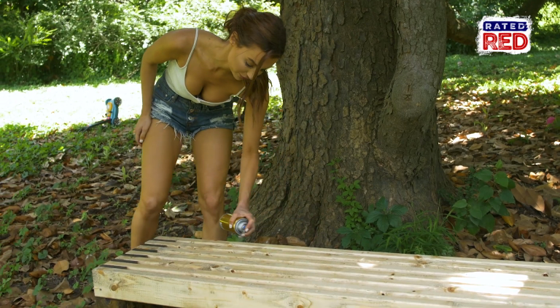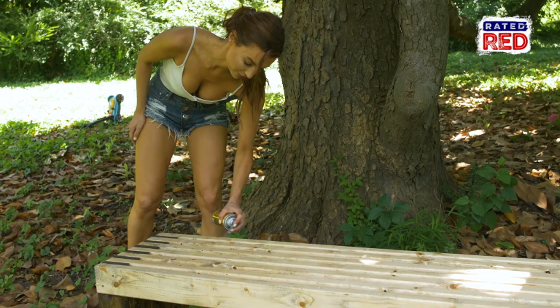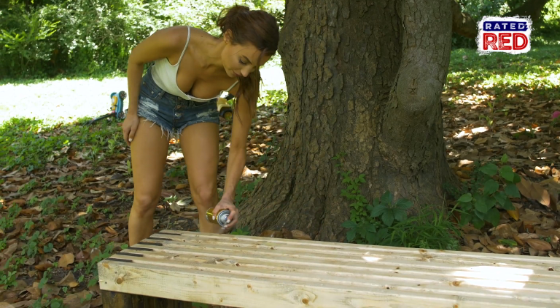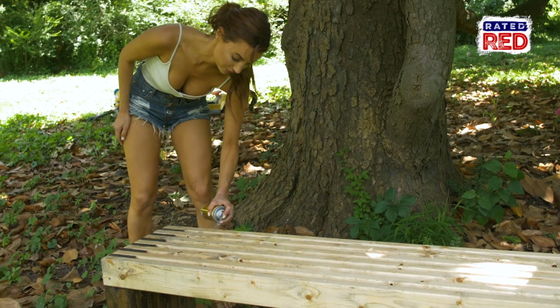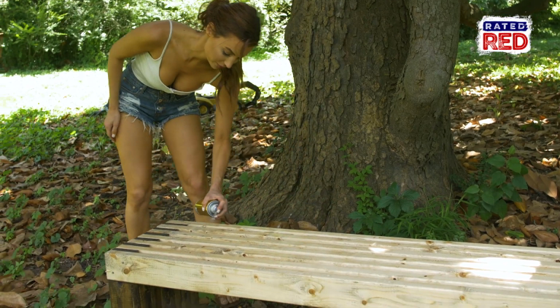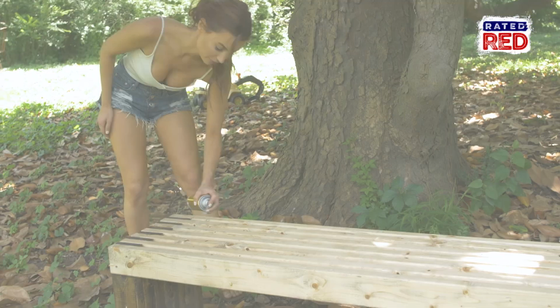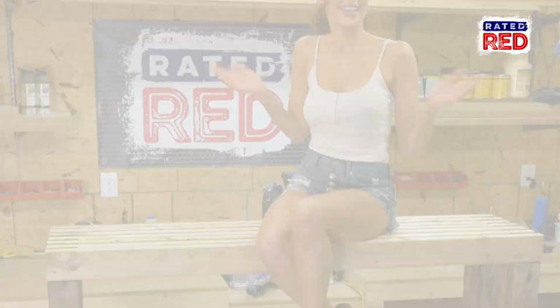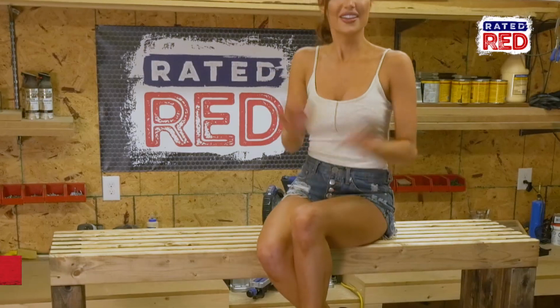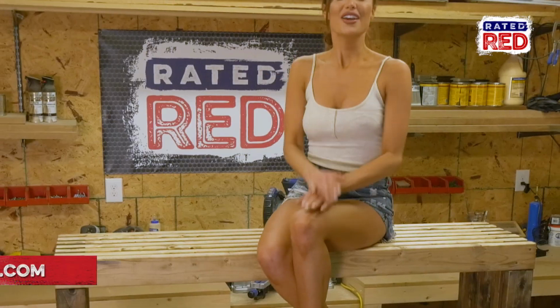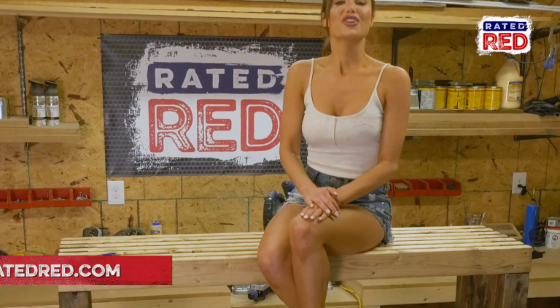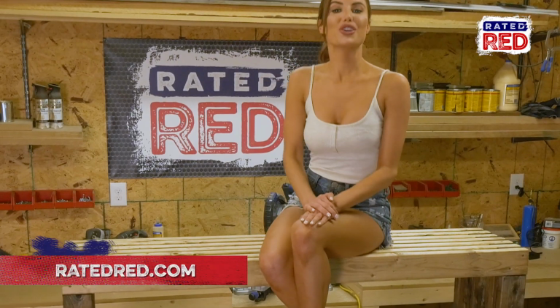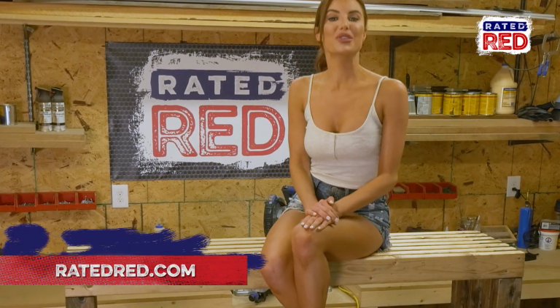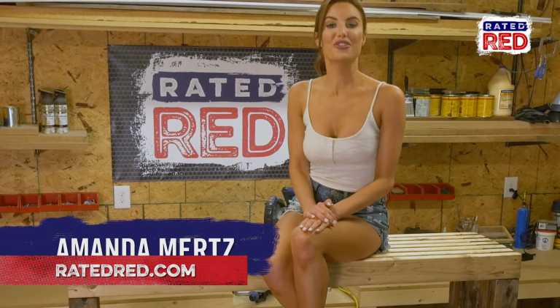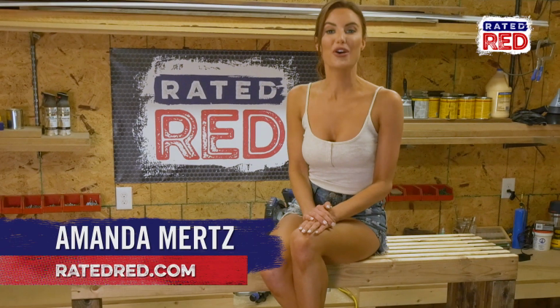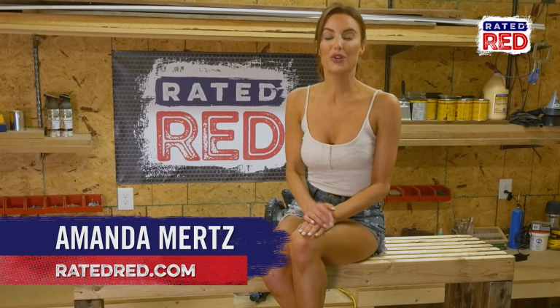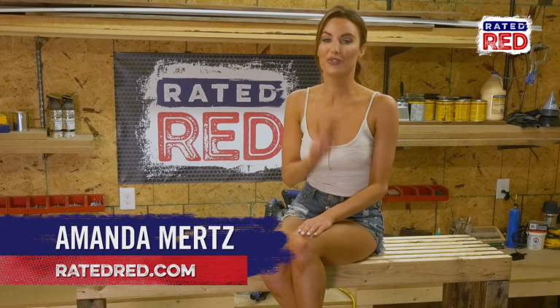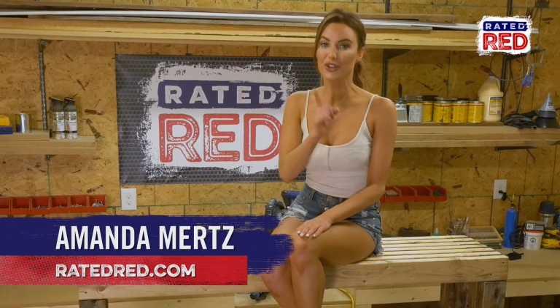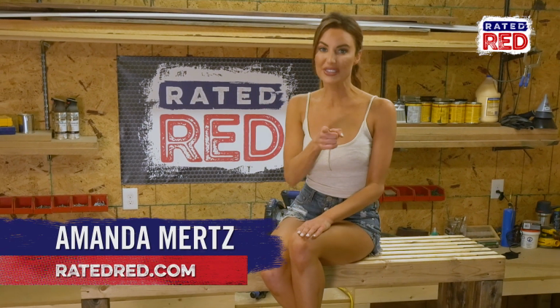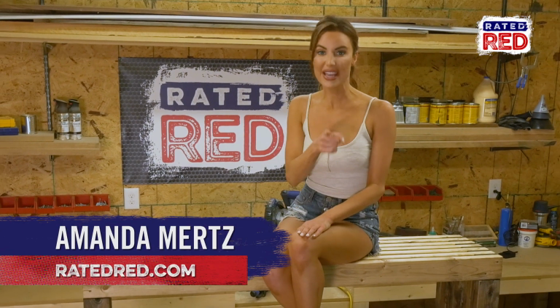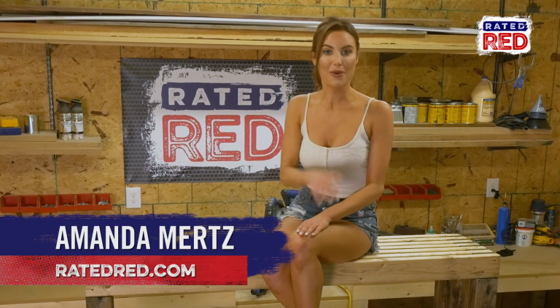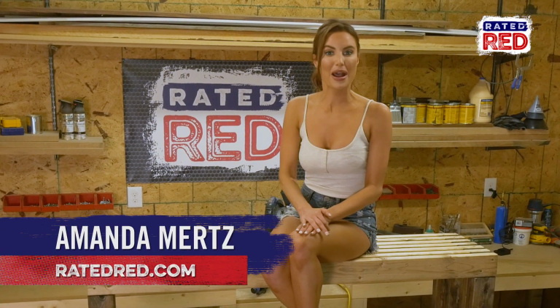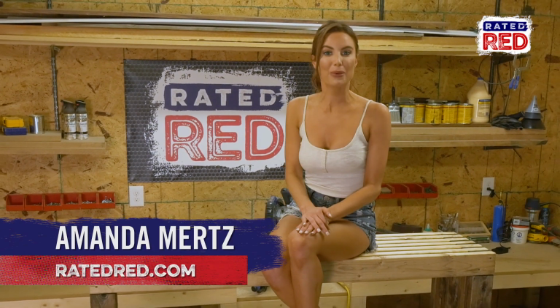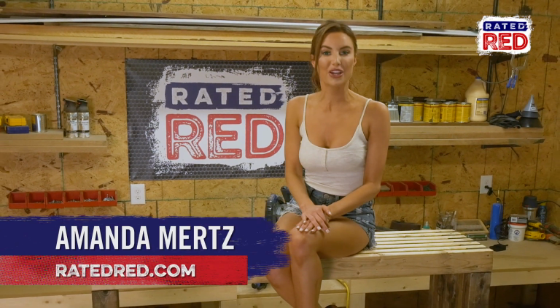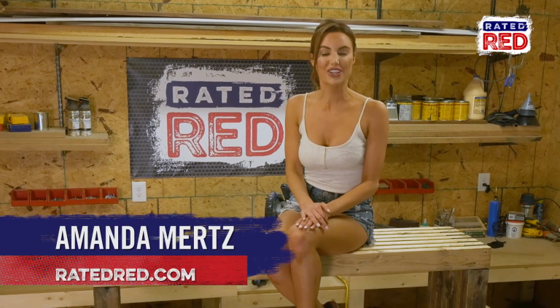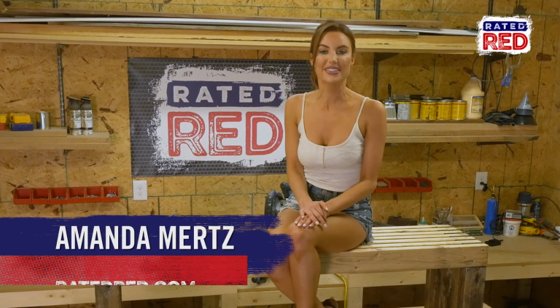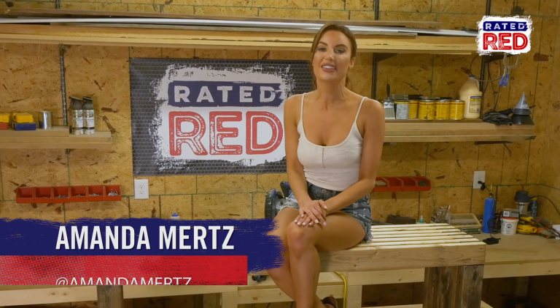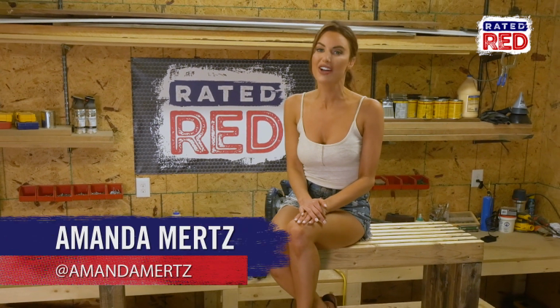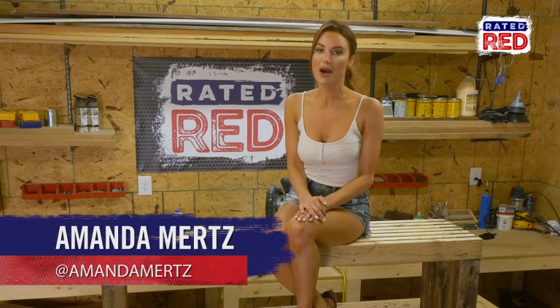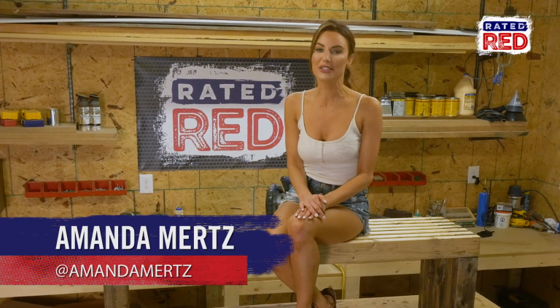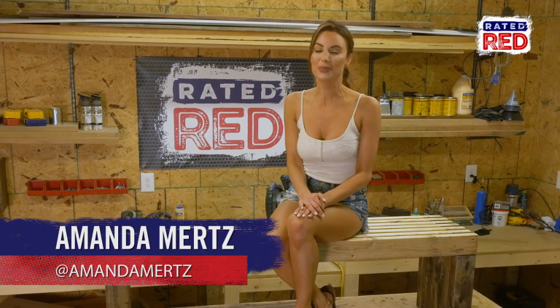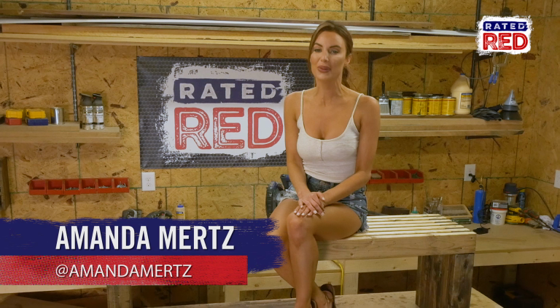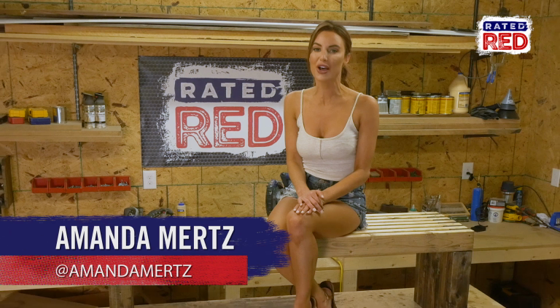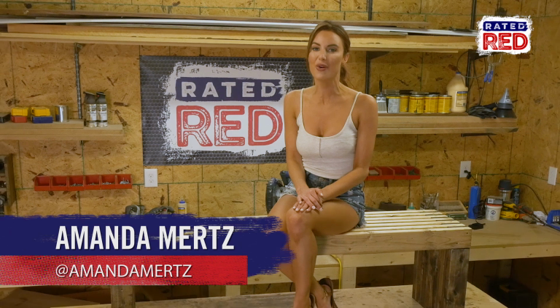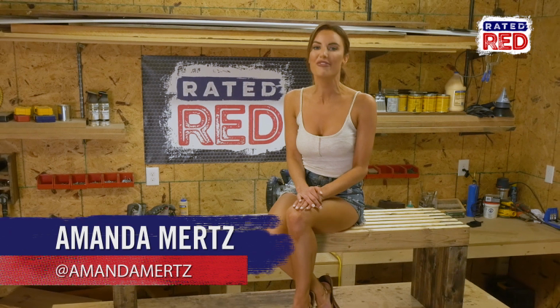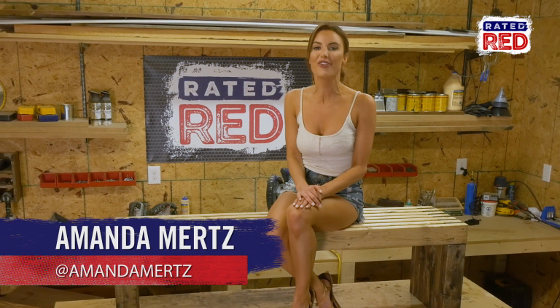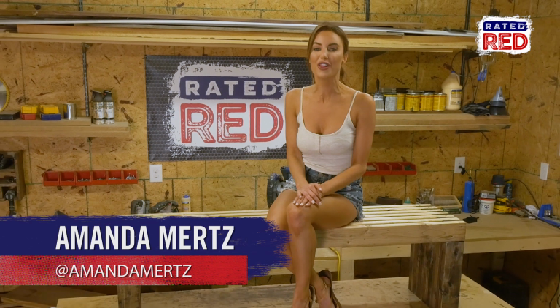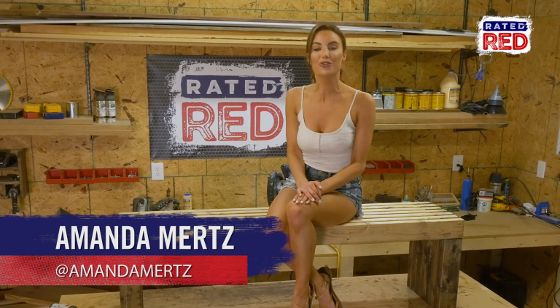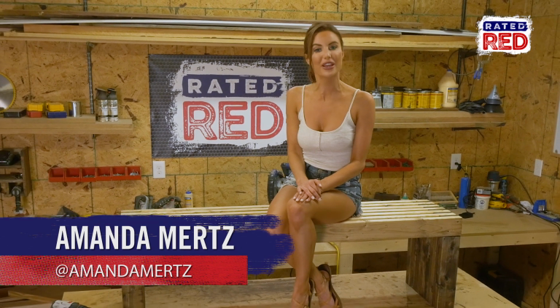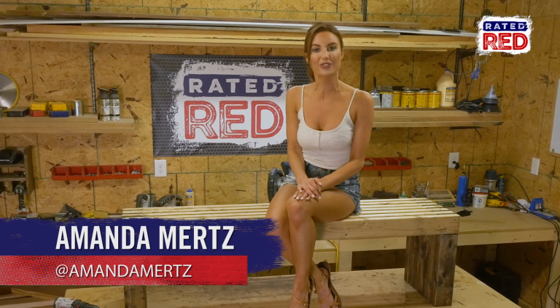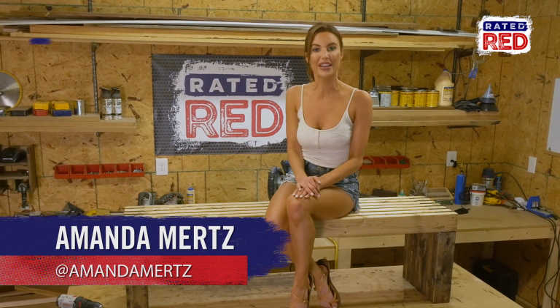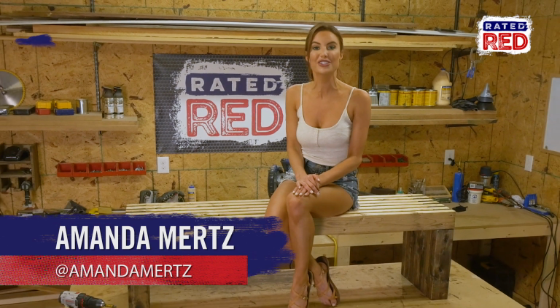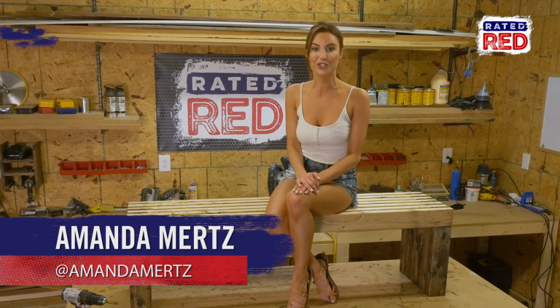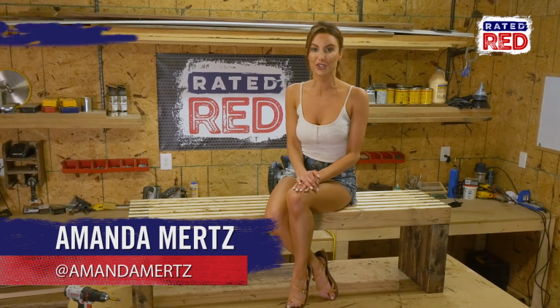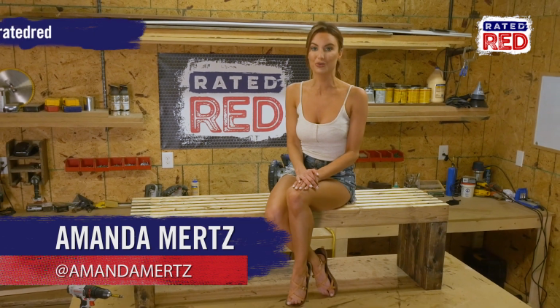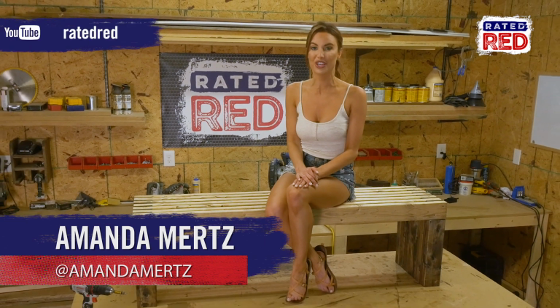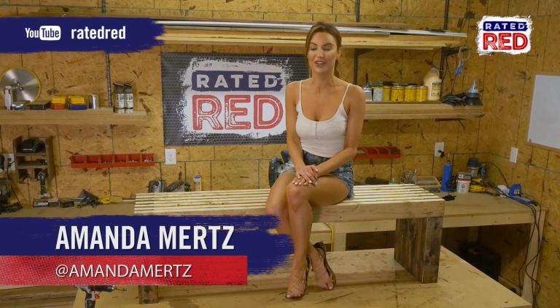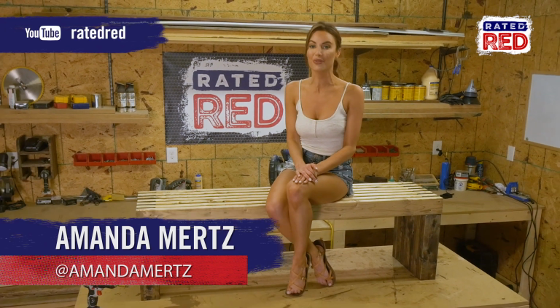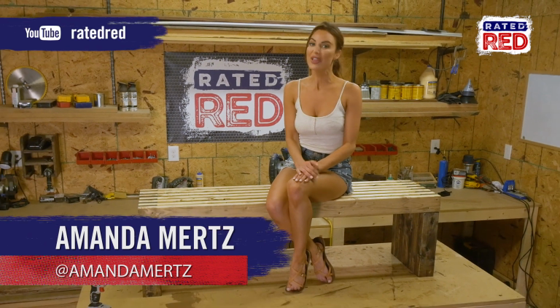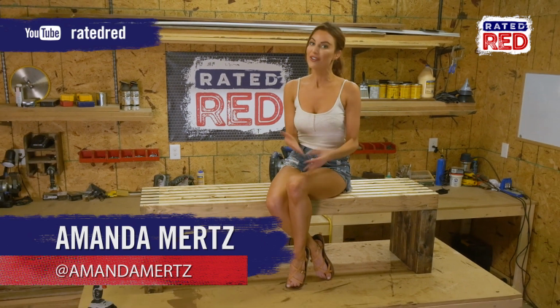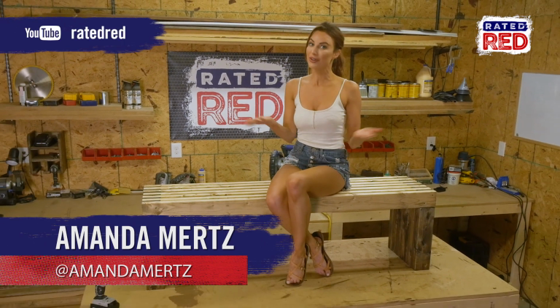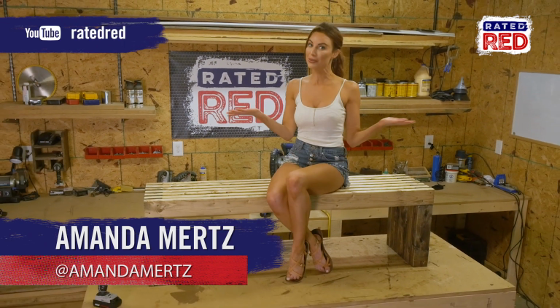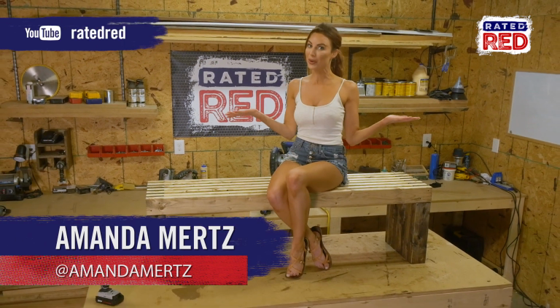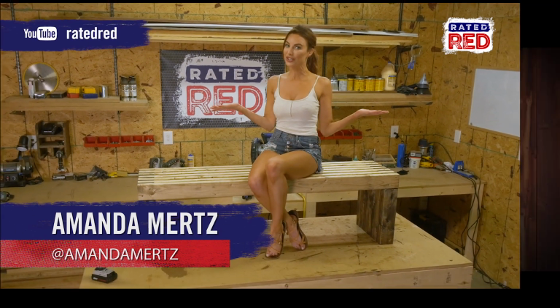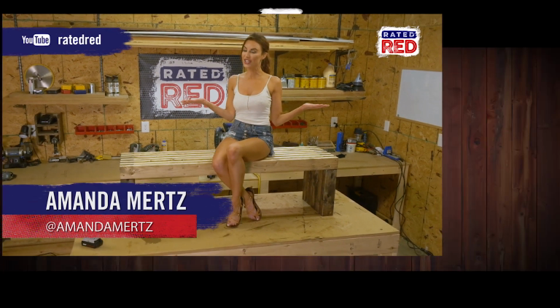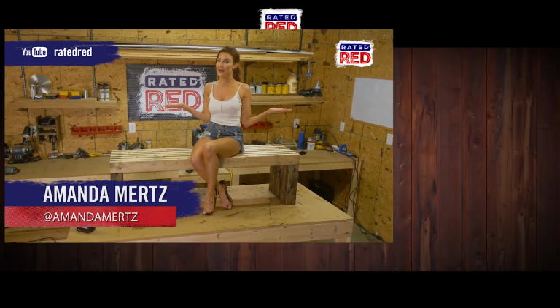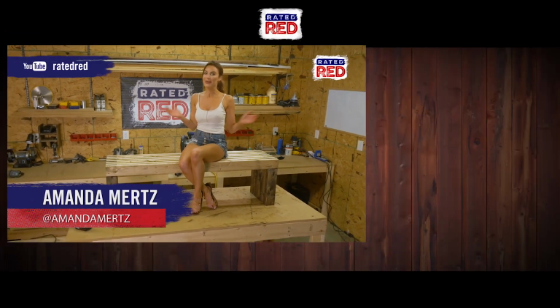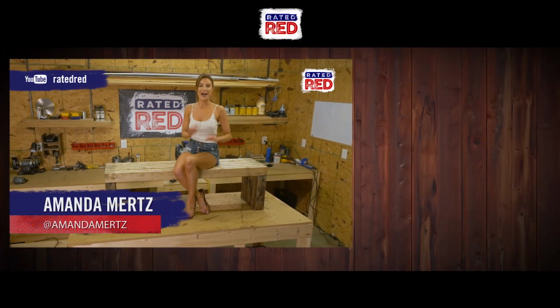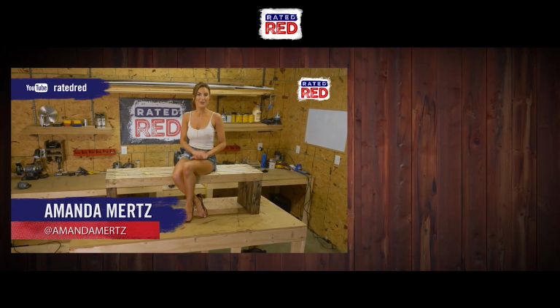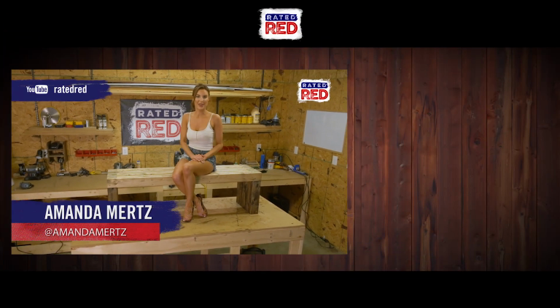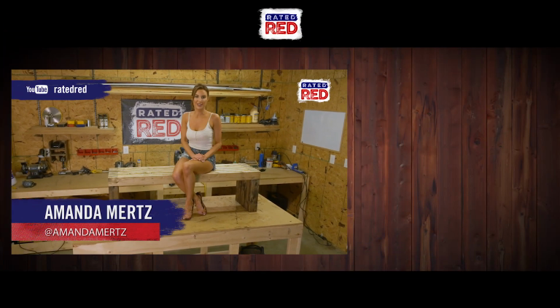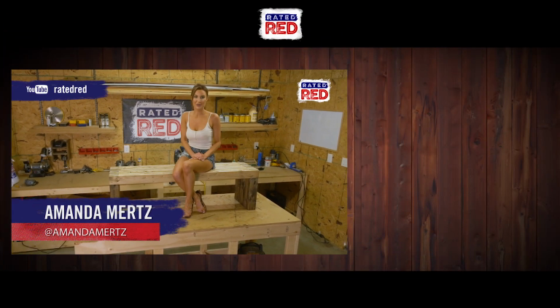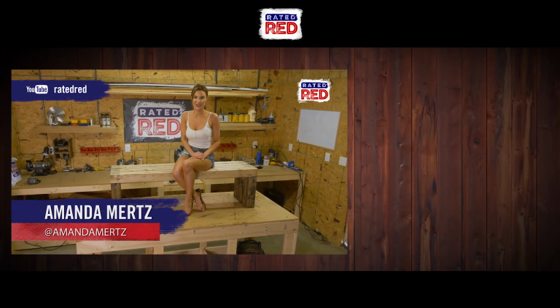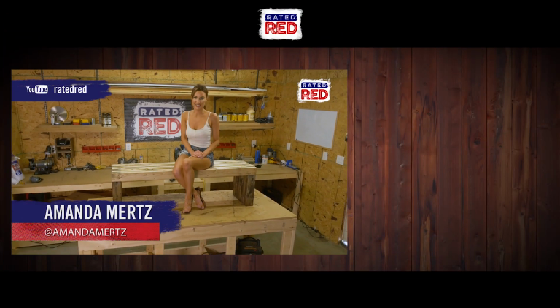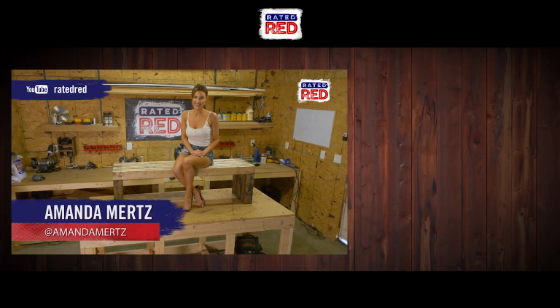And that's it. Show us a photo of your DIY projects in the comments below, and follow Raider Red's YouTube channel. From the workshop, I'm Amanda Mertz.